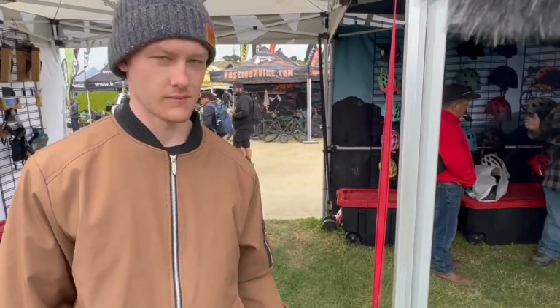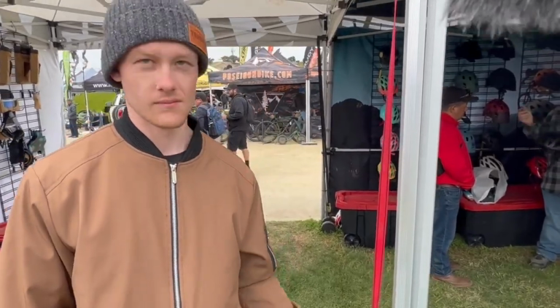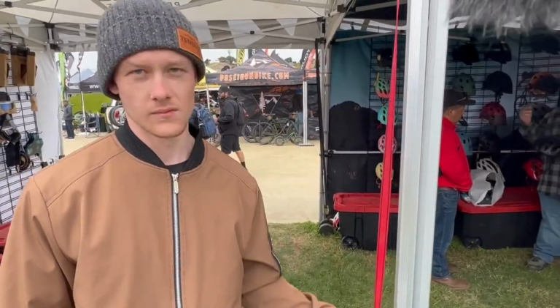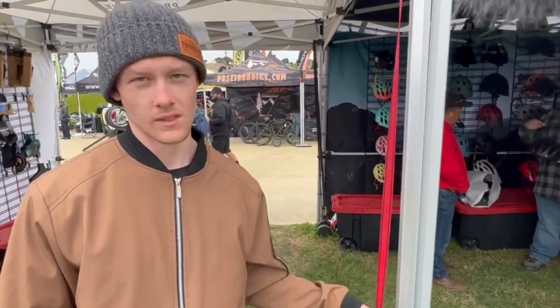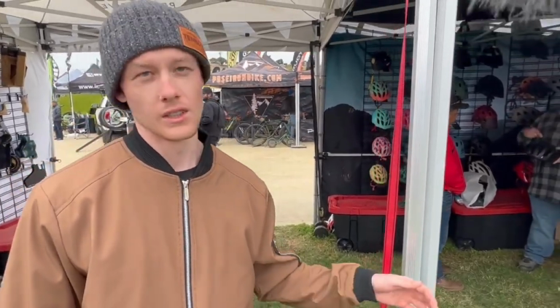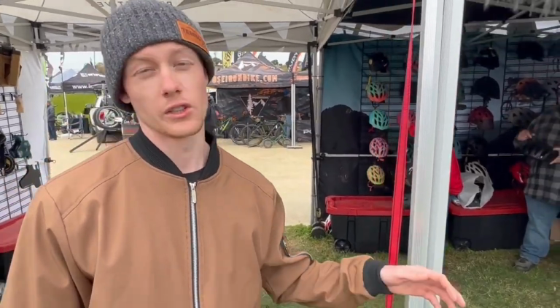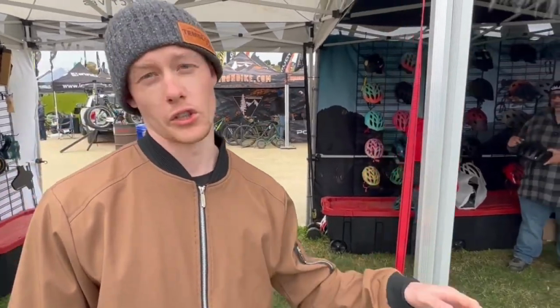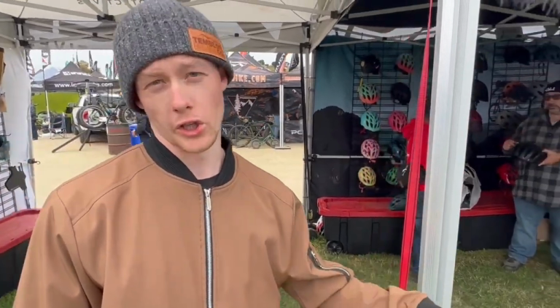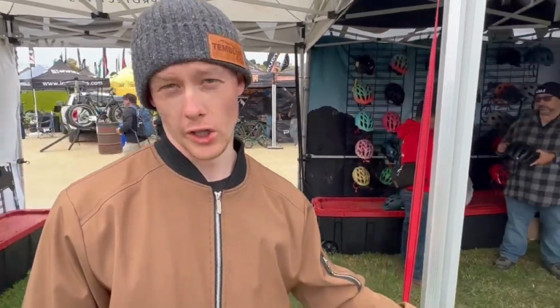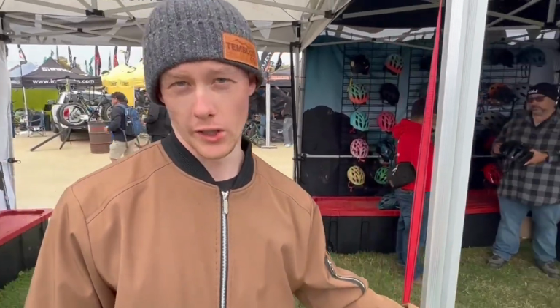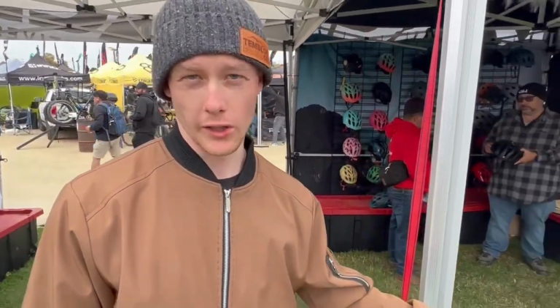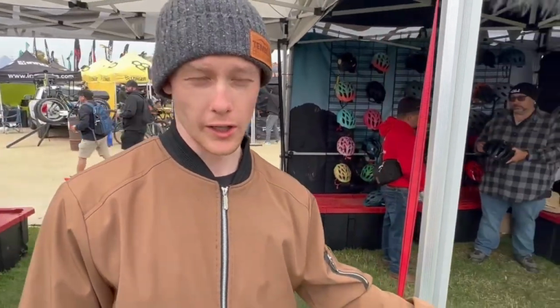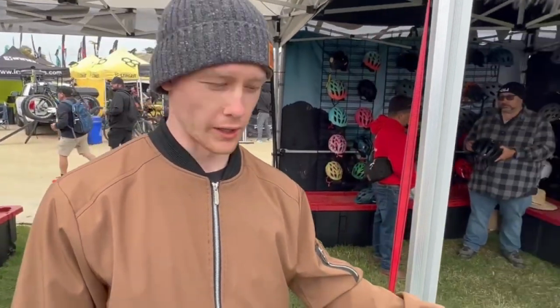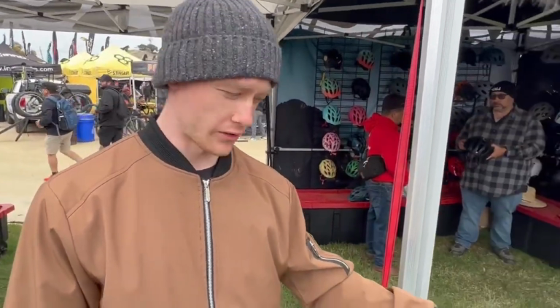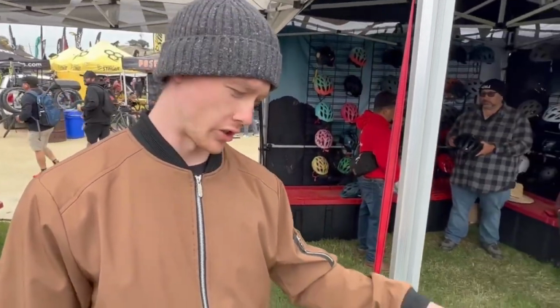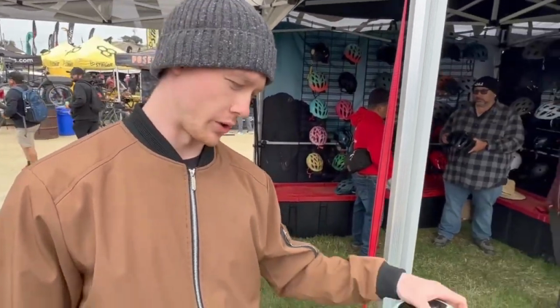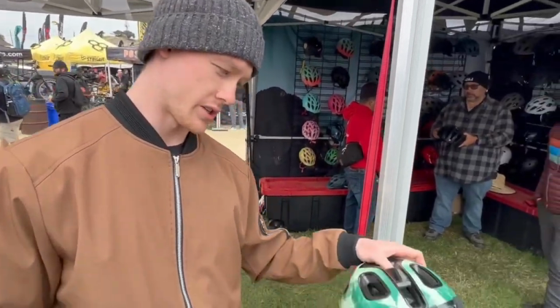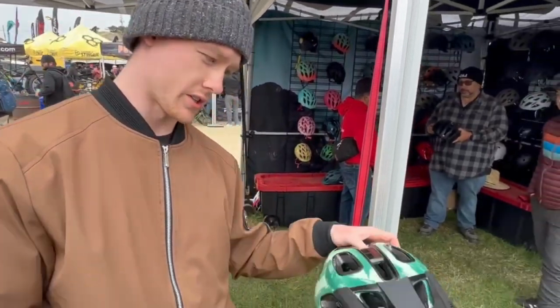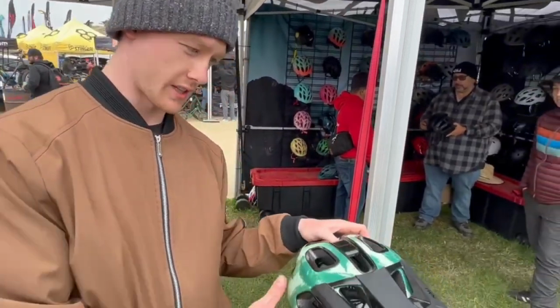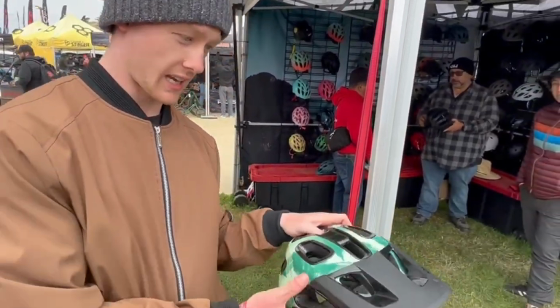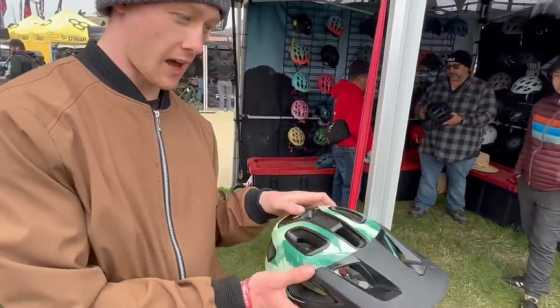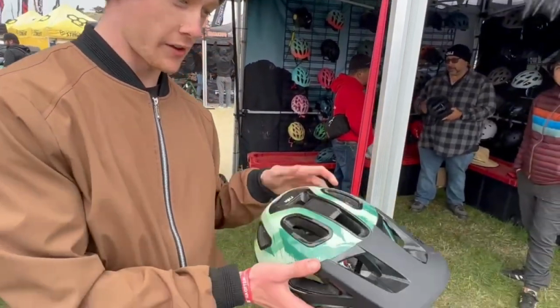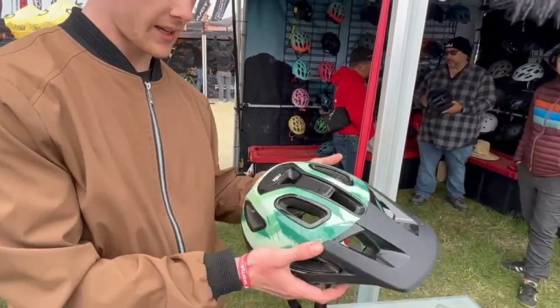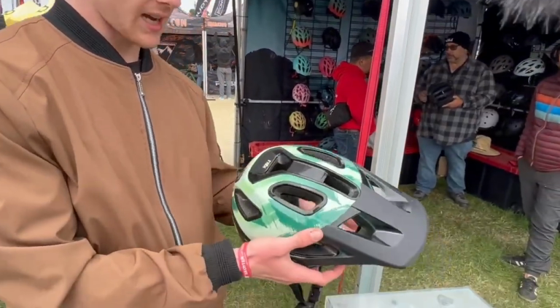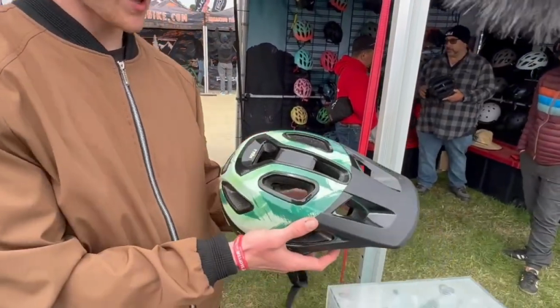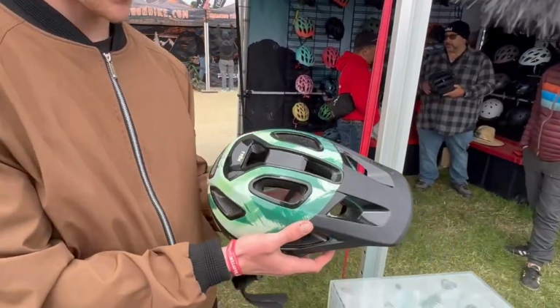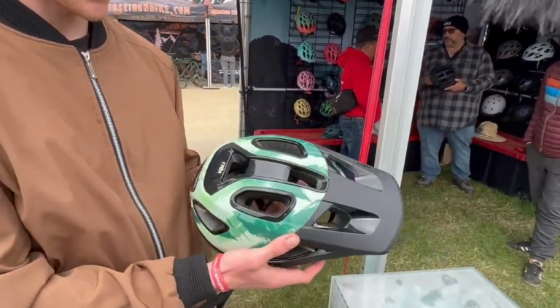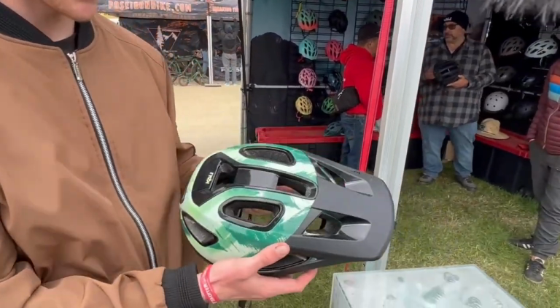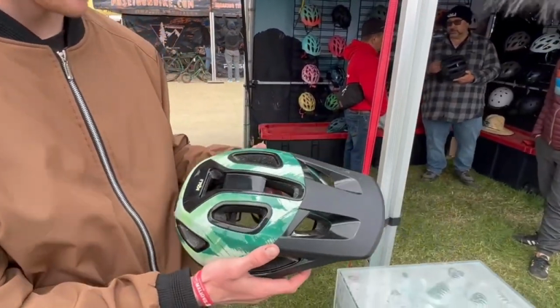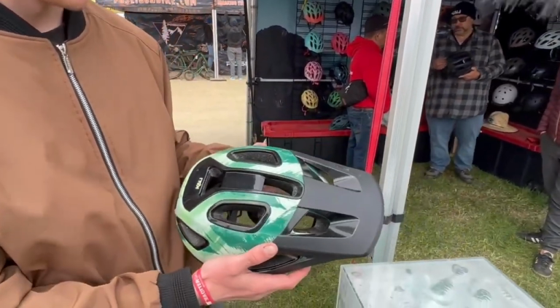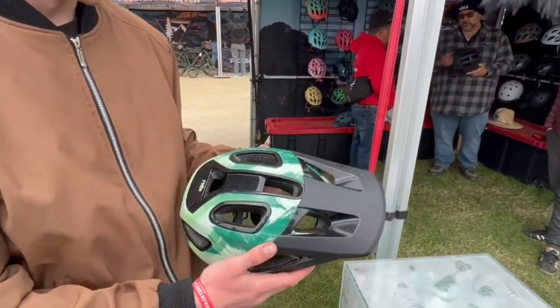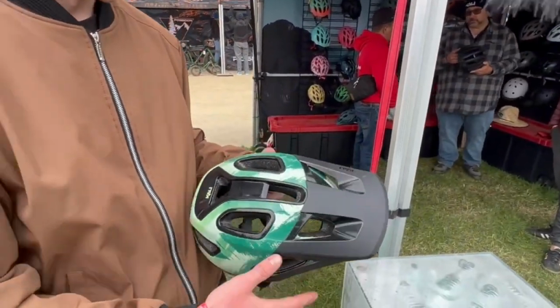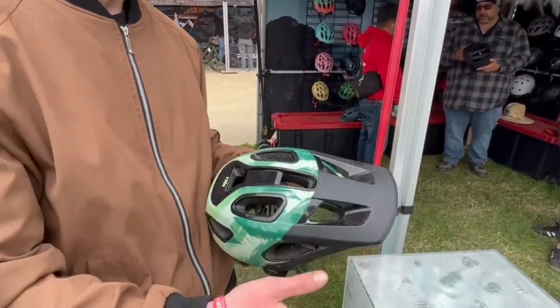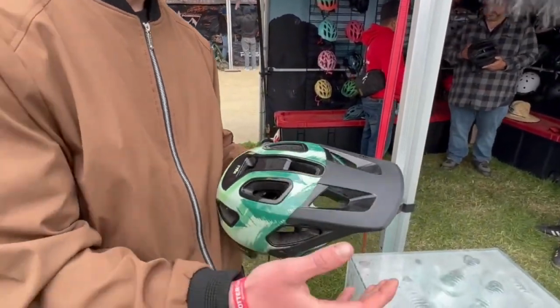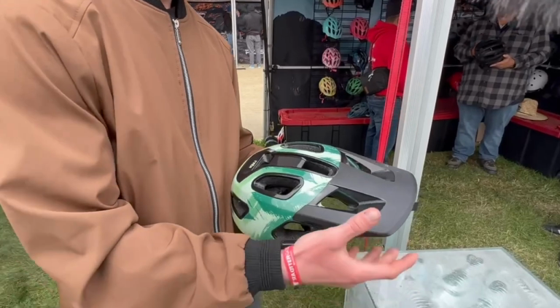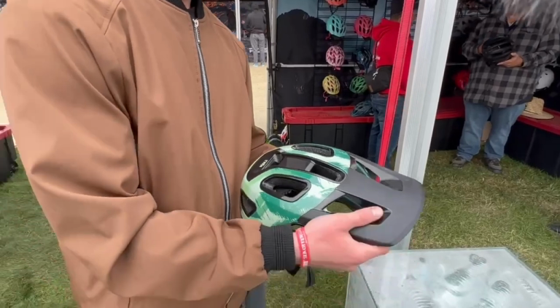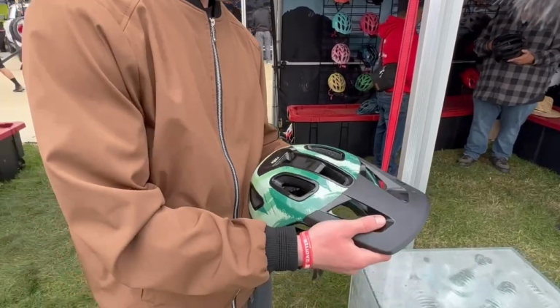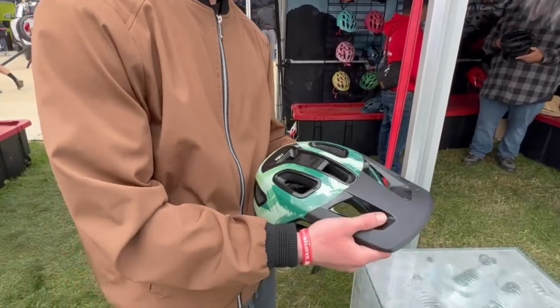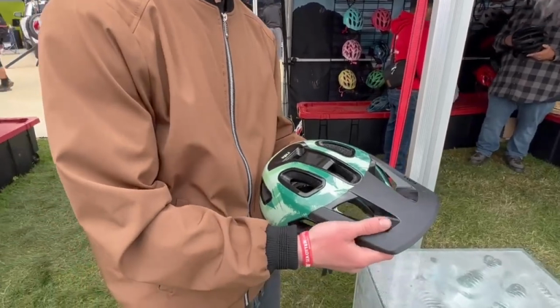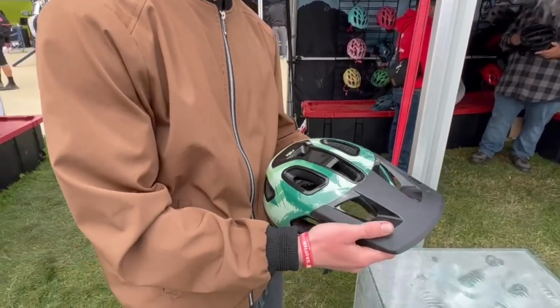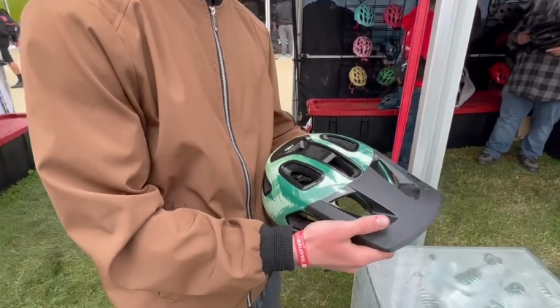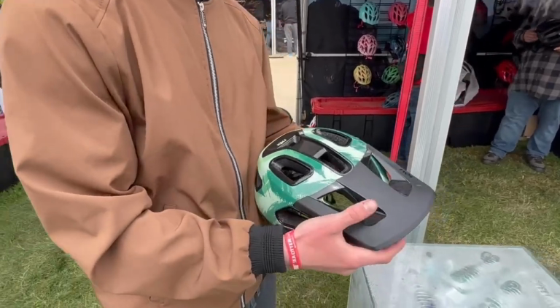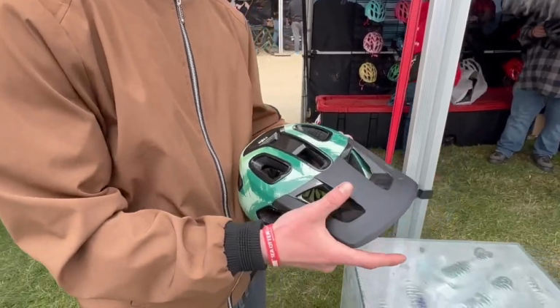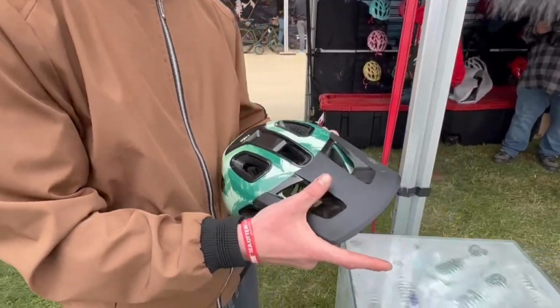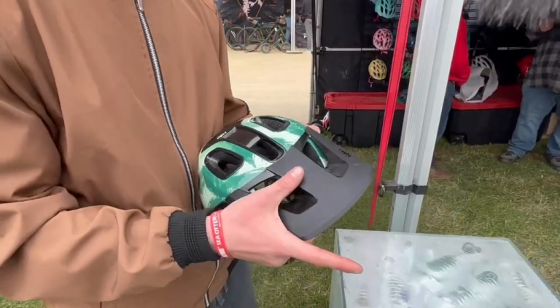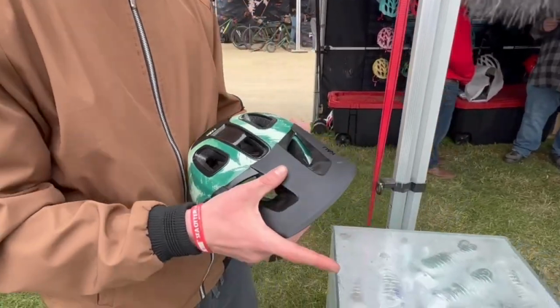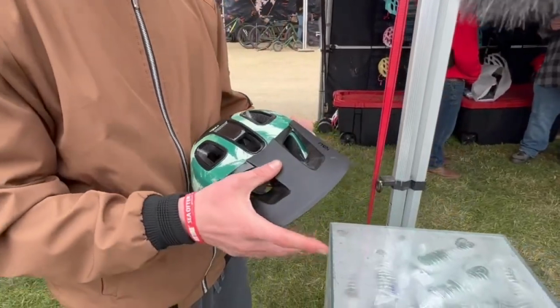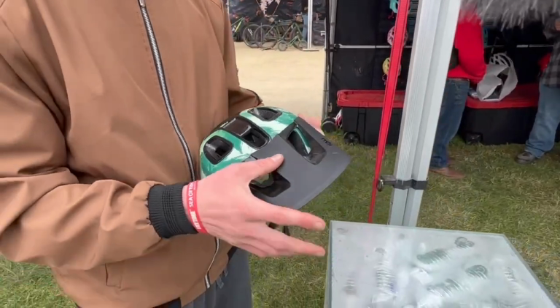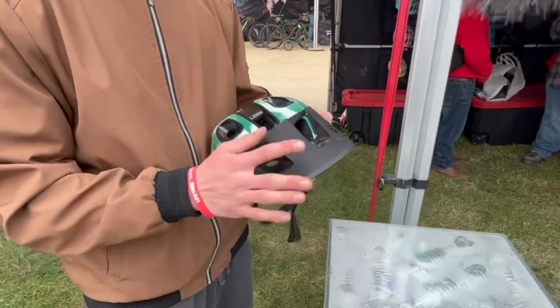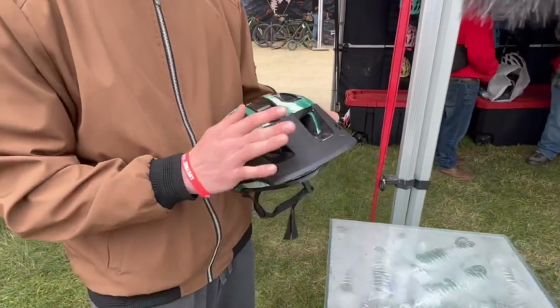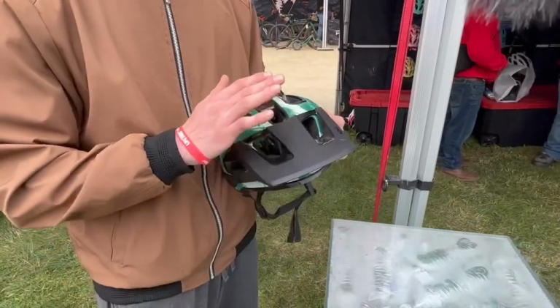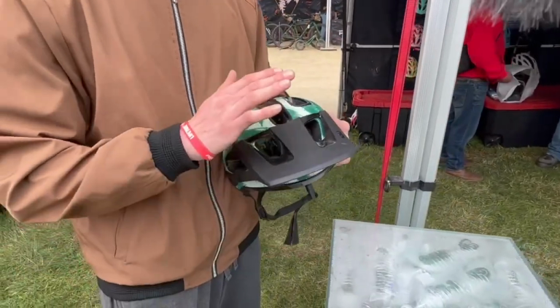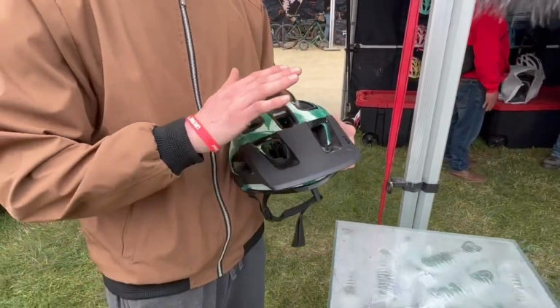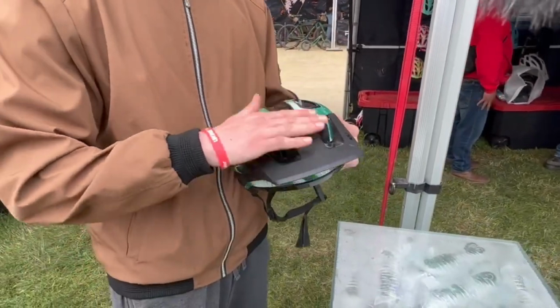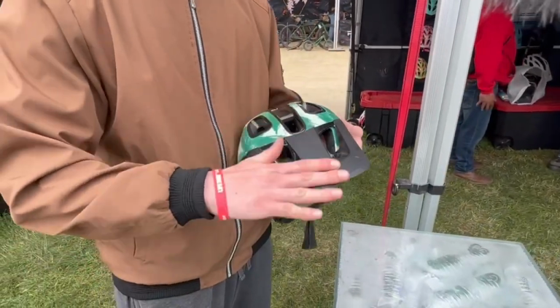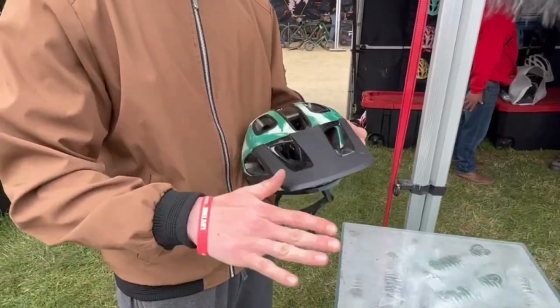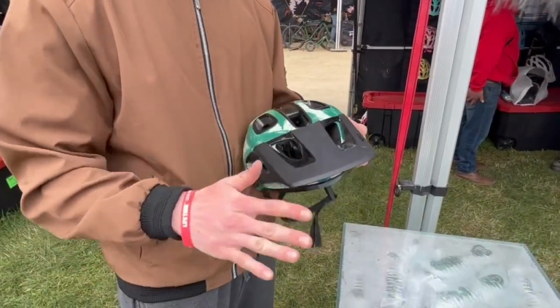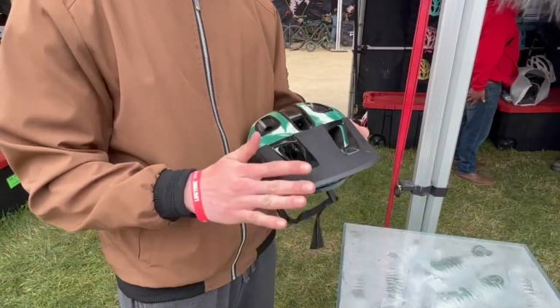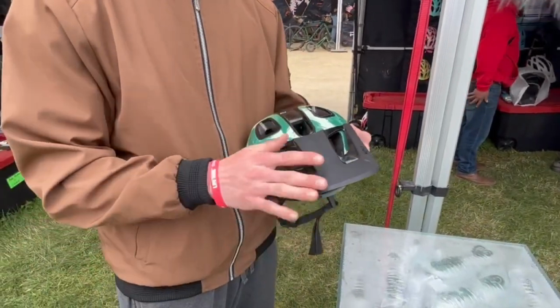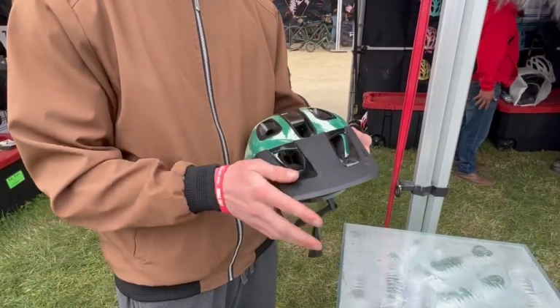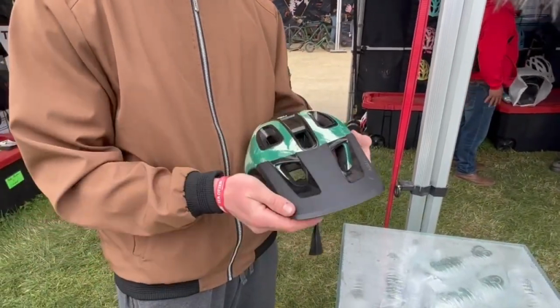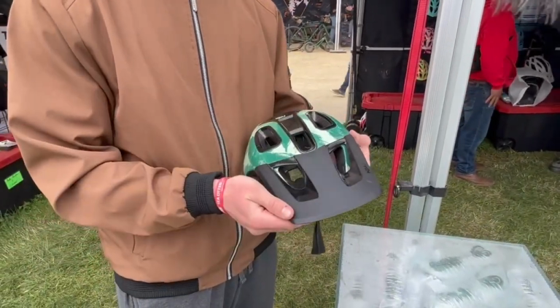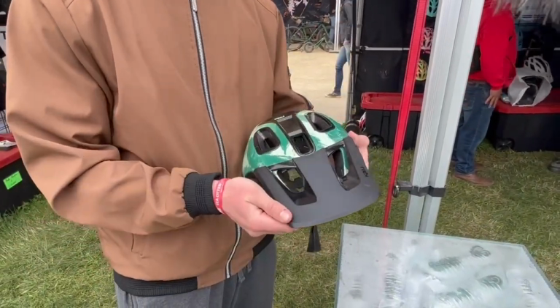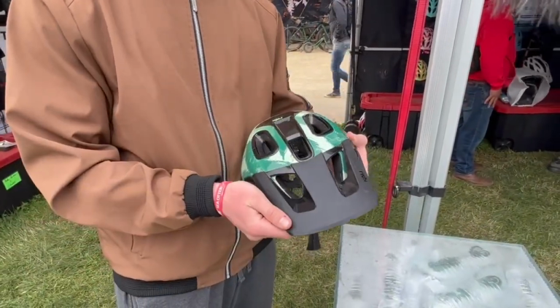How you doing today, Max? Good, good. So this is the Cali Cascade. The visor is made out of recycled water bottles.